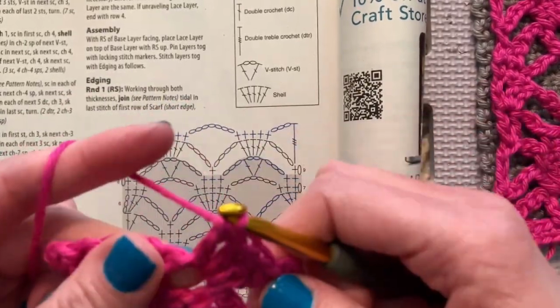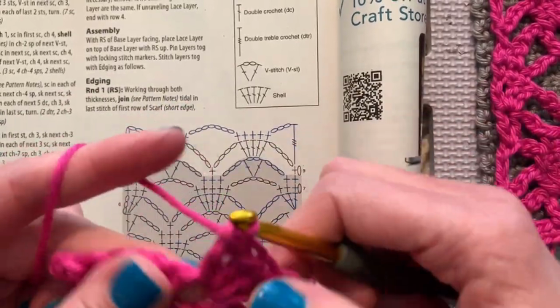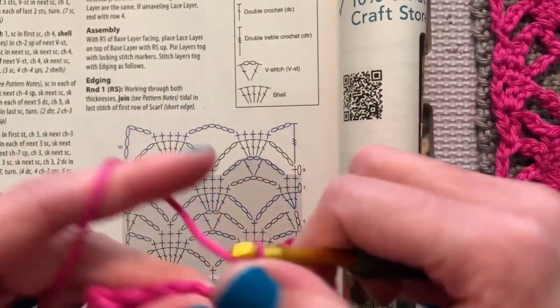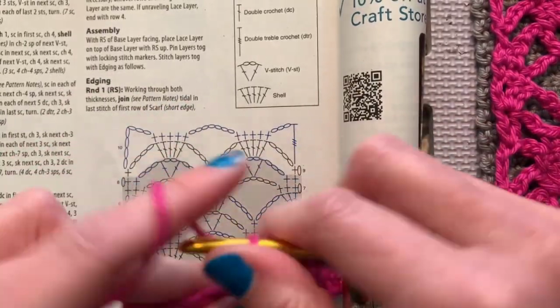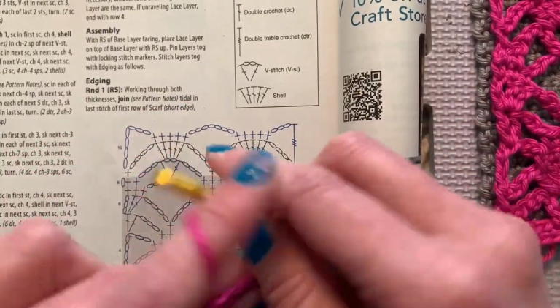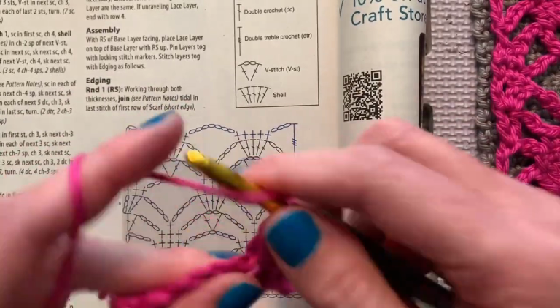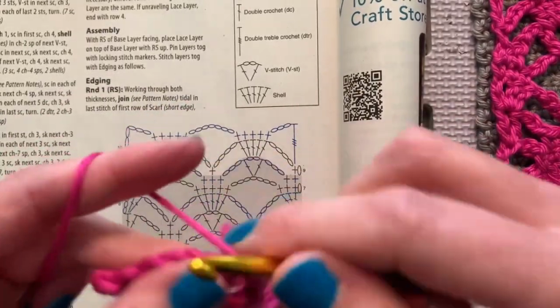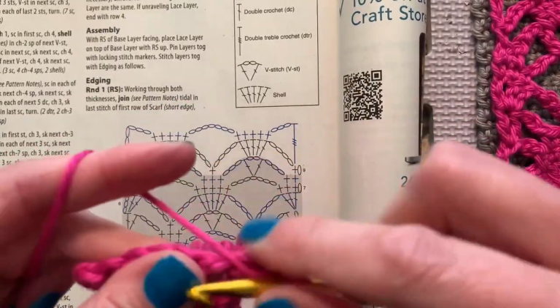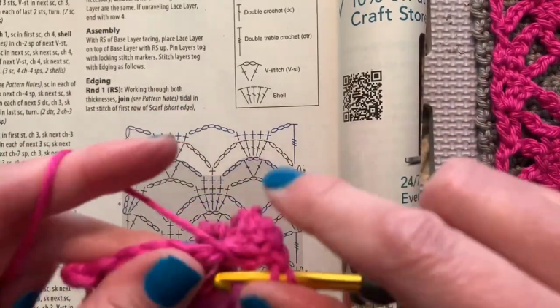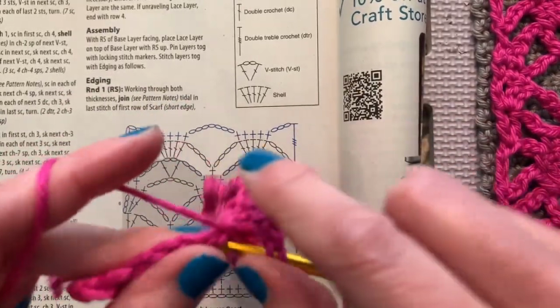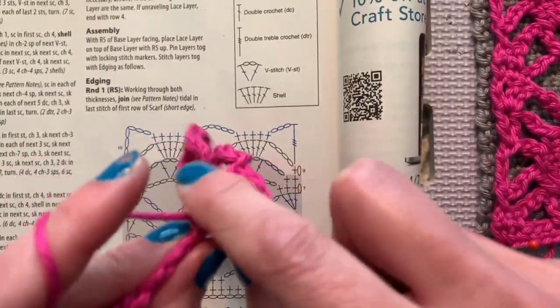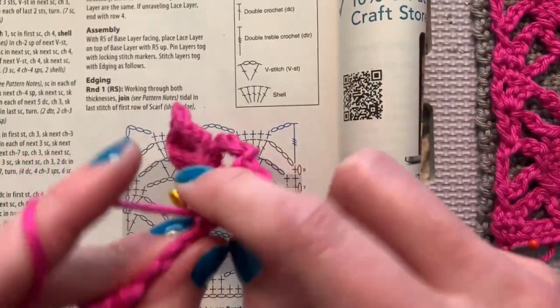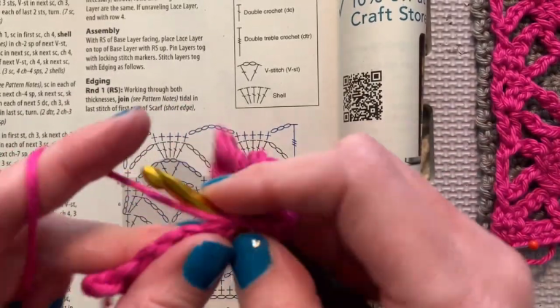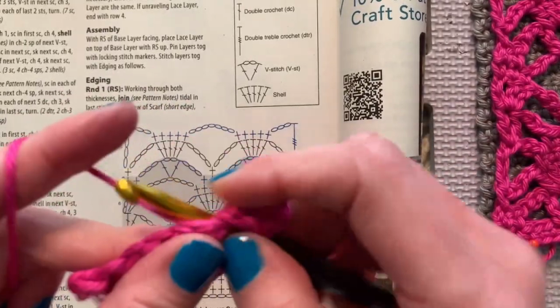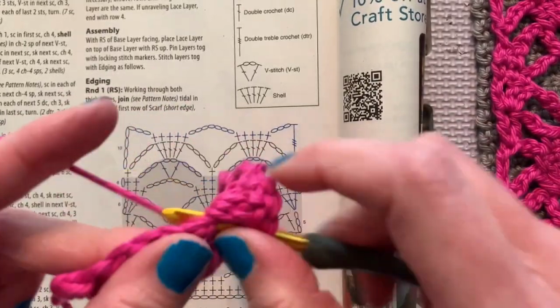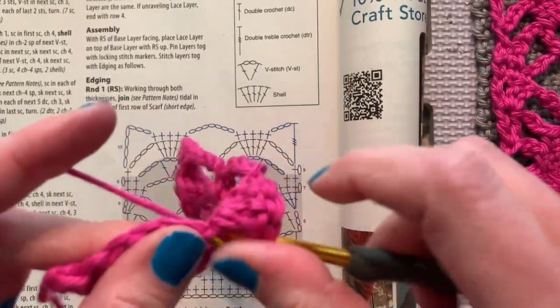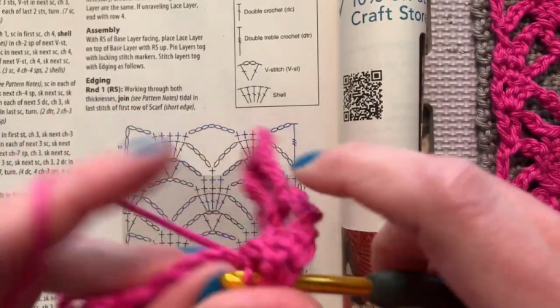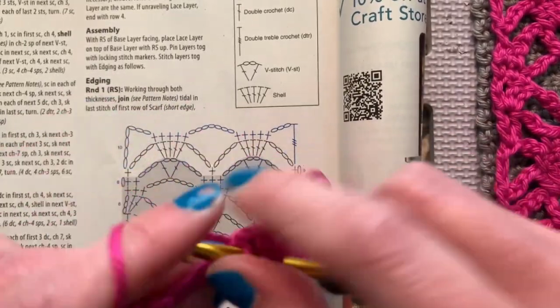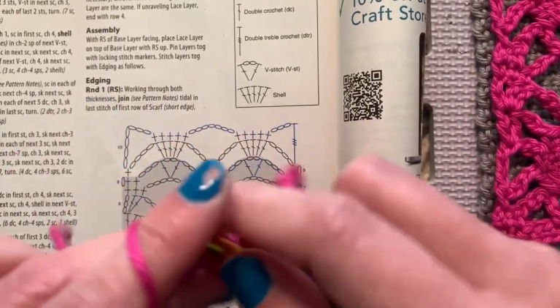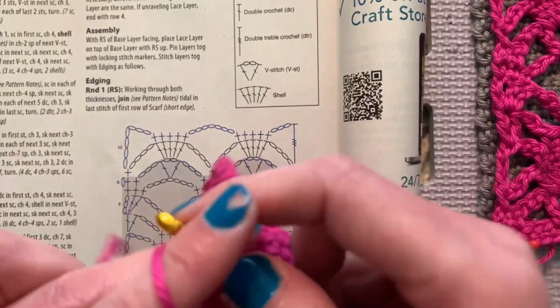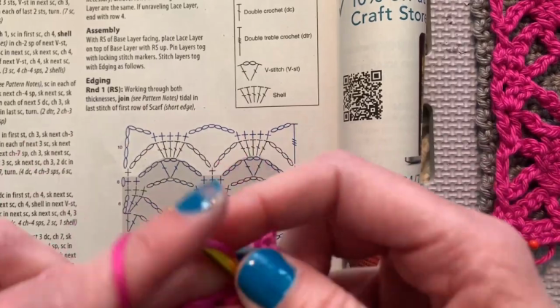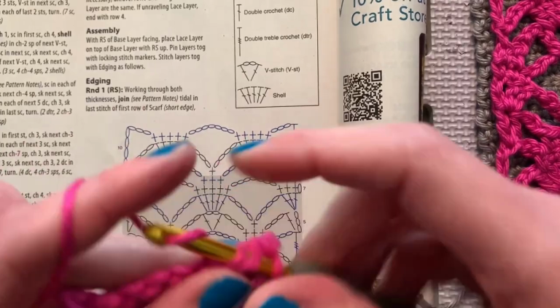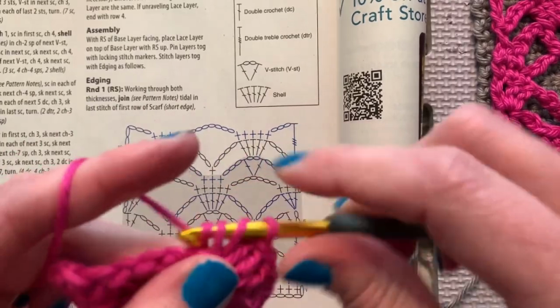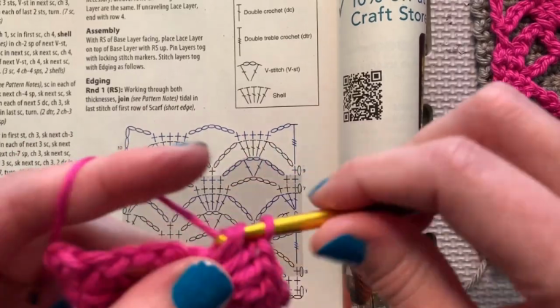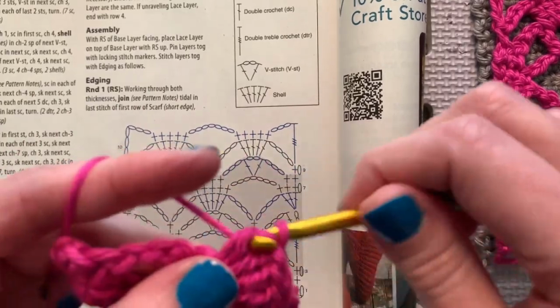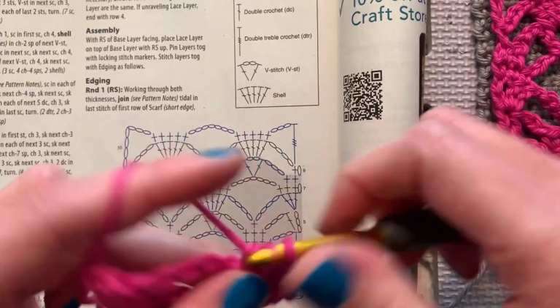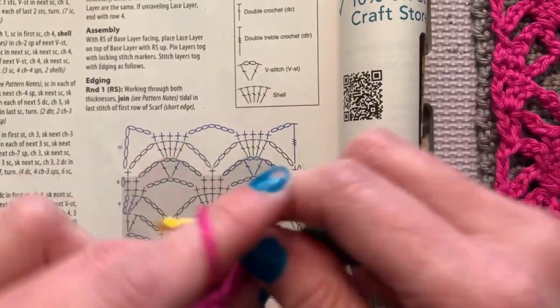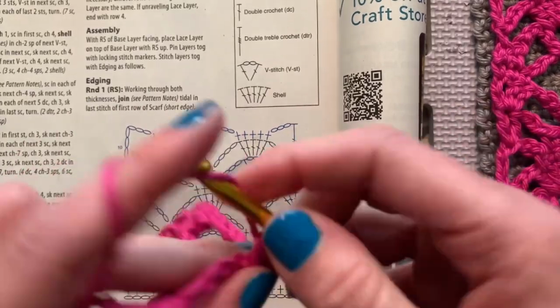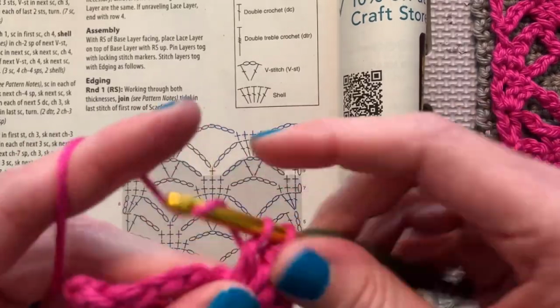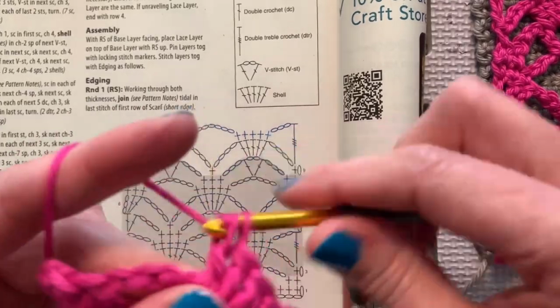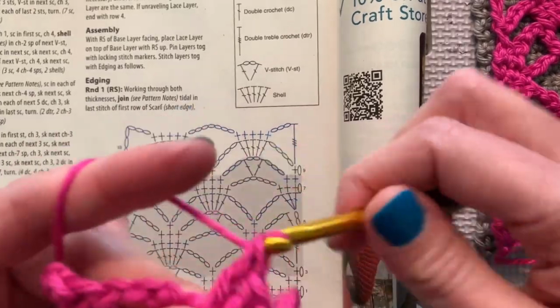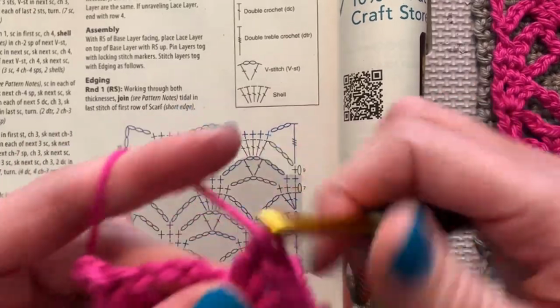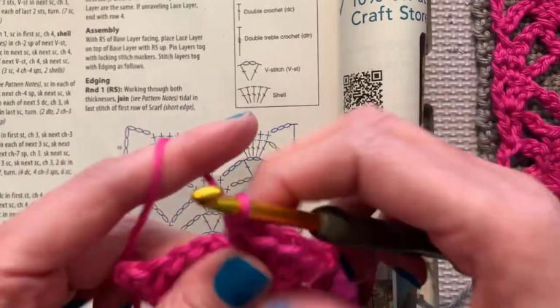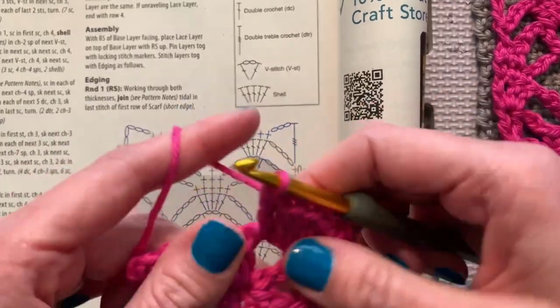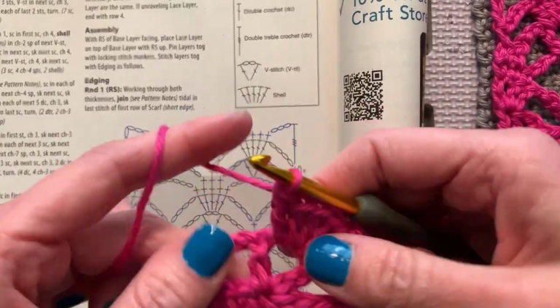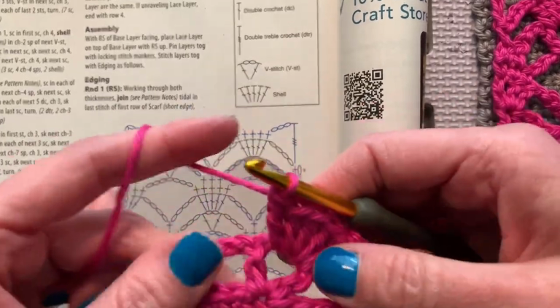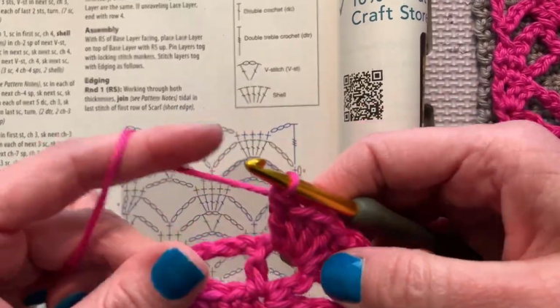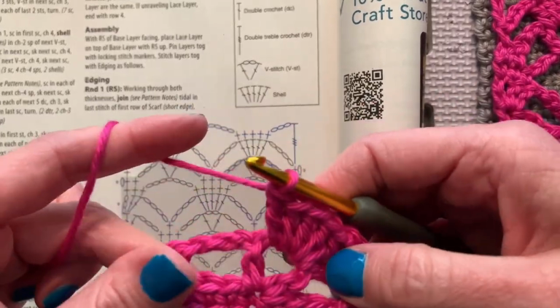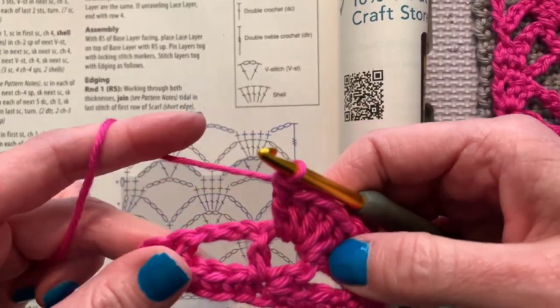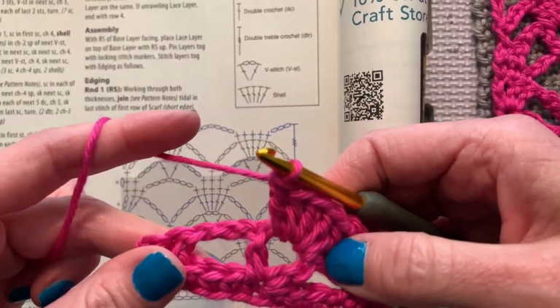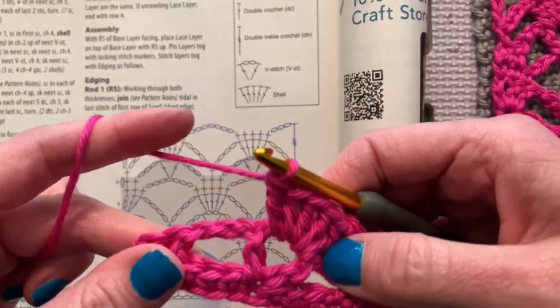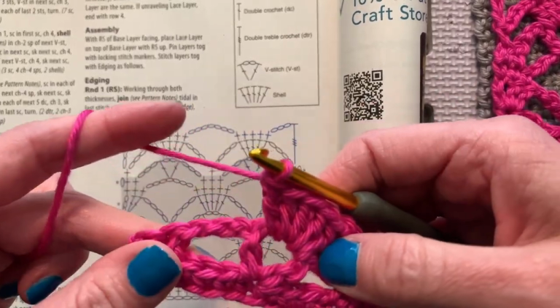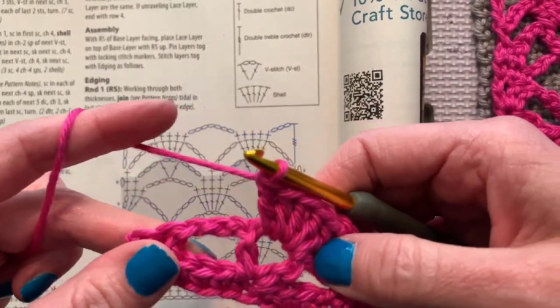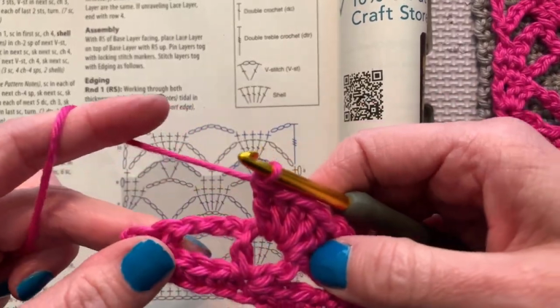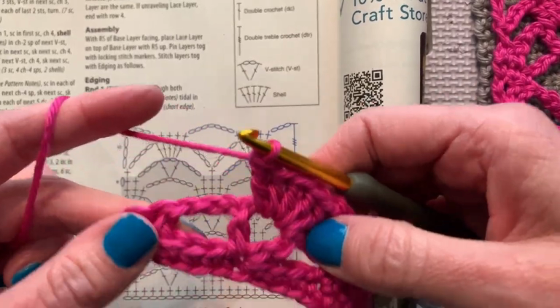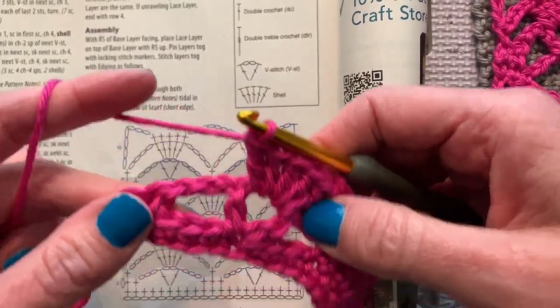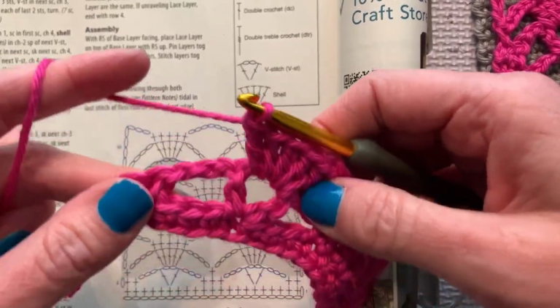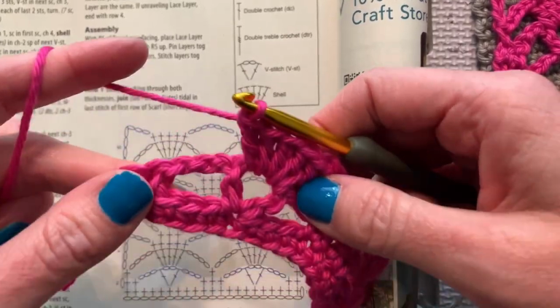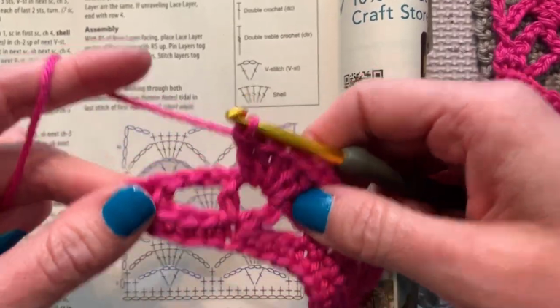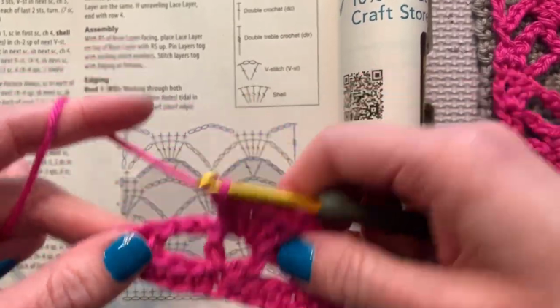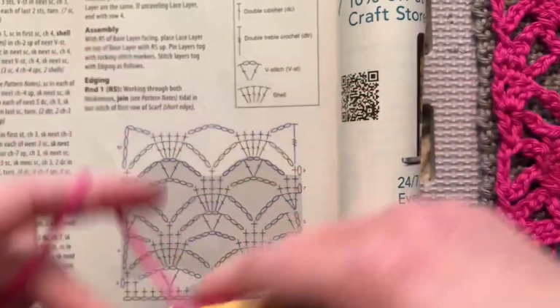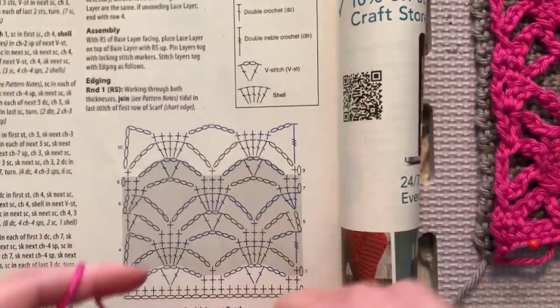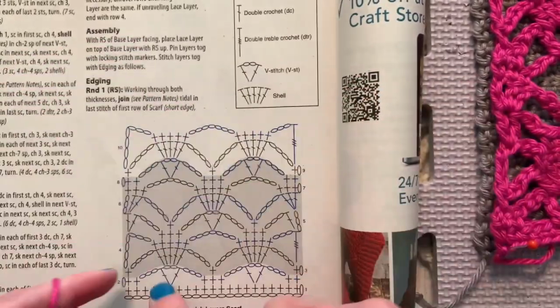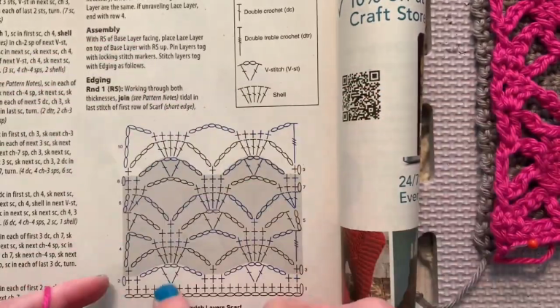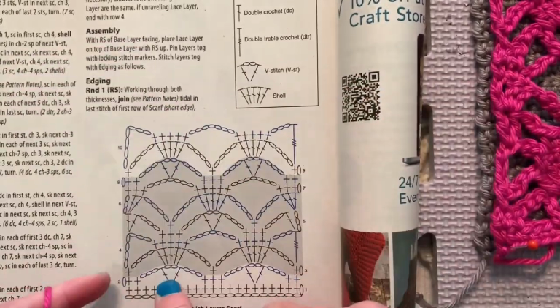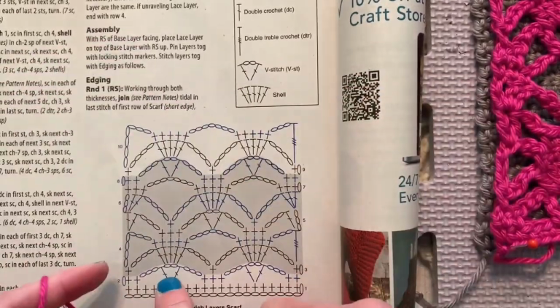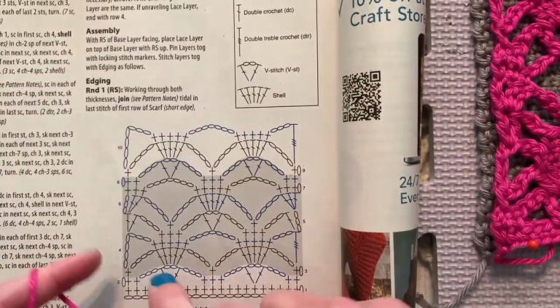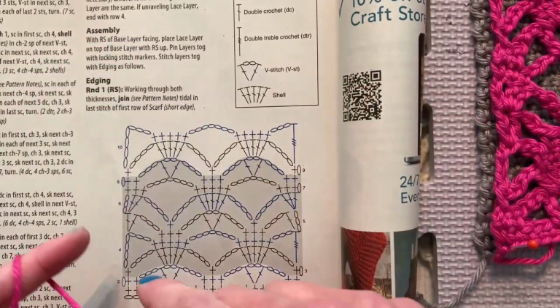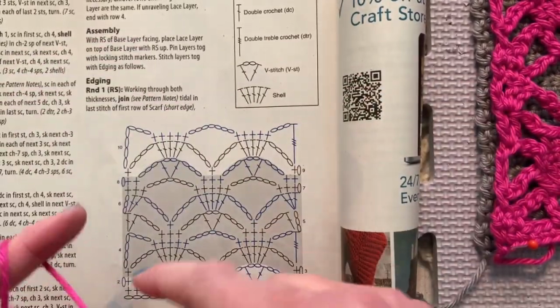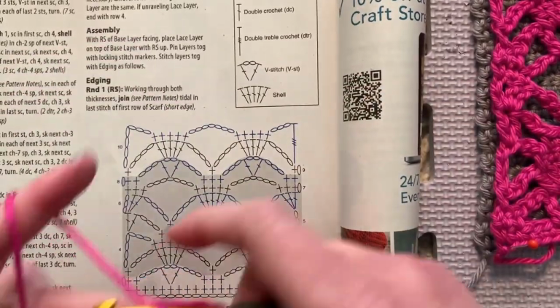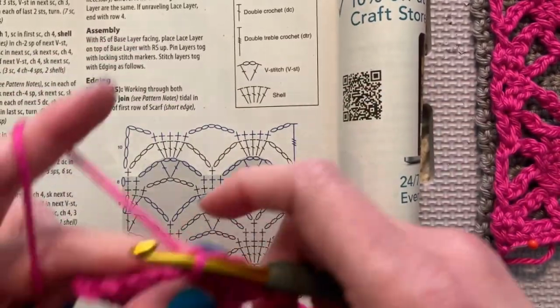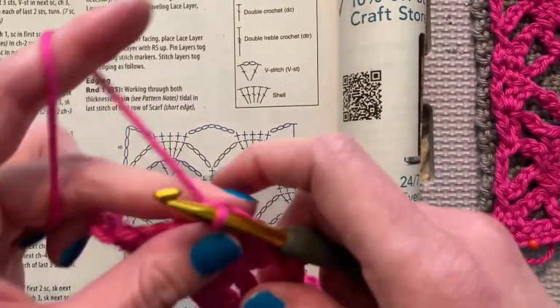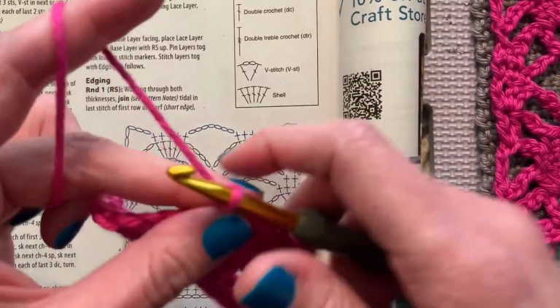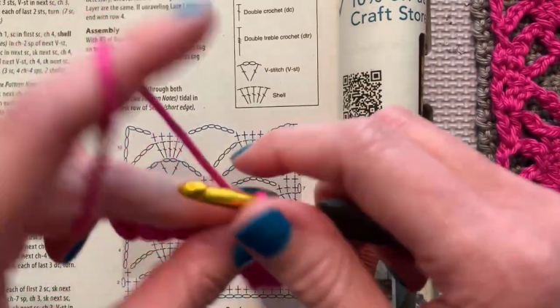Chain one, two, three, four, and five double crochets in the middle of that V-stitch chain-two space. We're not actually putting the five double crochets in those two stitches, but instead in that space made by the two chains. Just go ahead and get them in there — they don't have to be put into two of the loops of those chain twos.